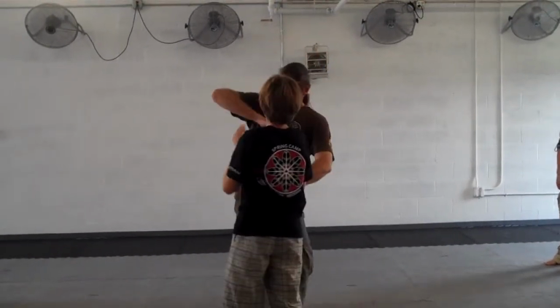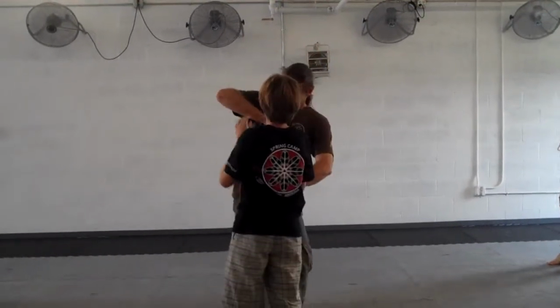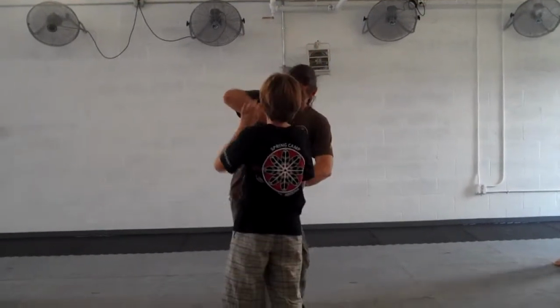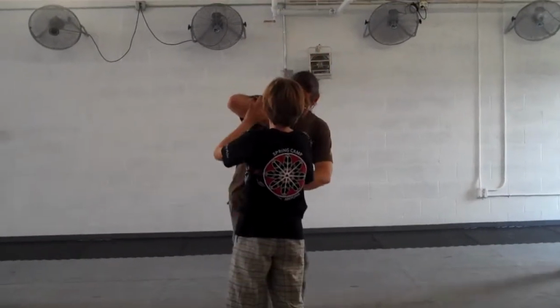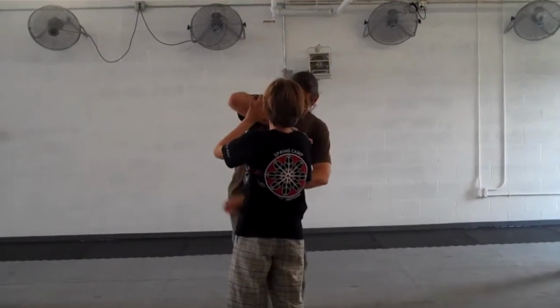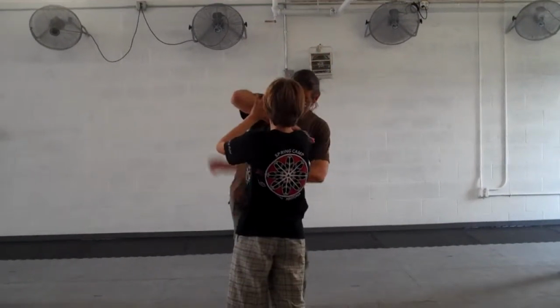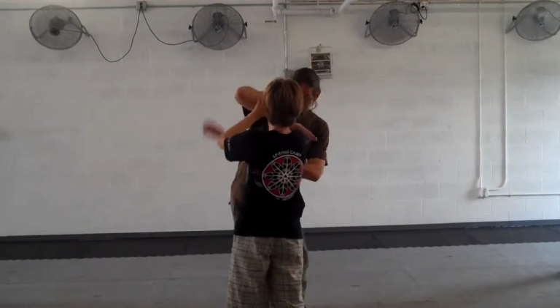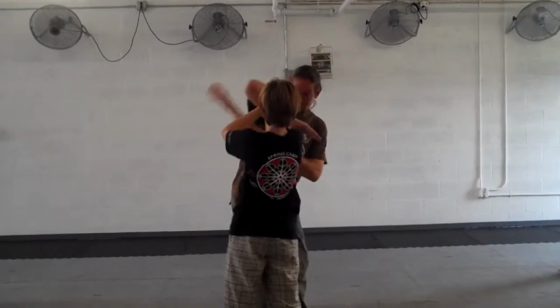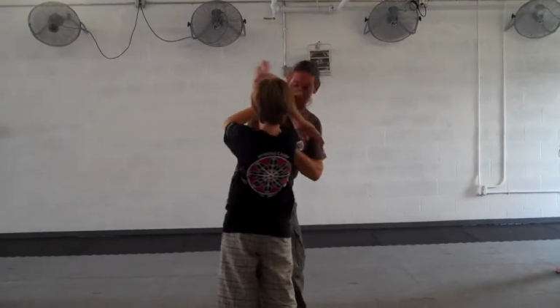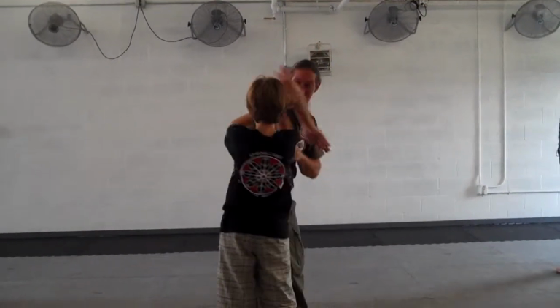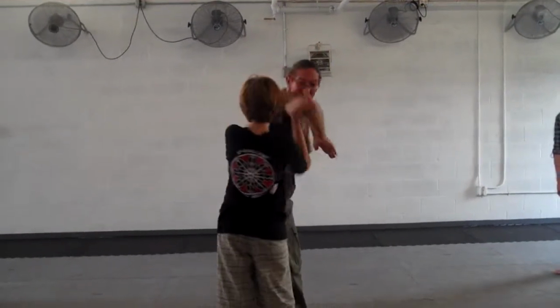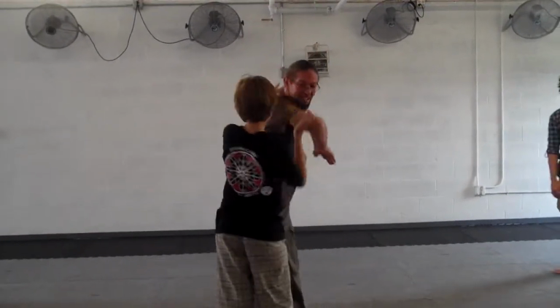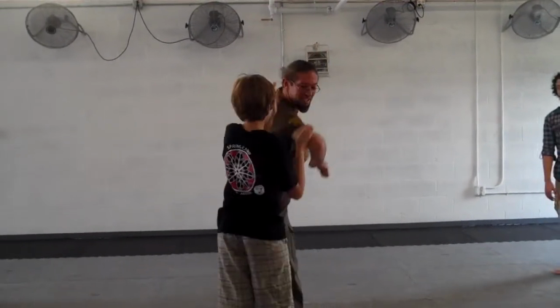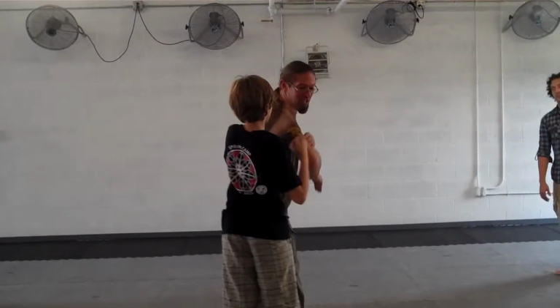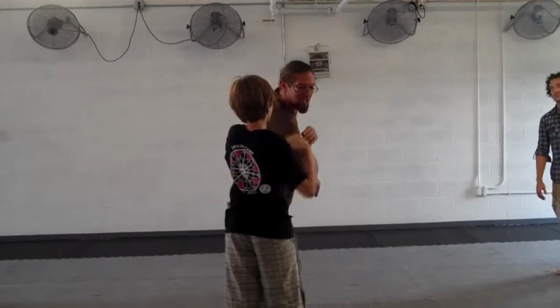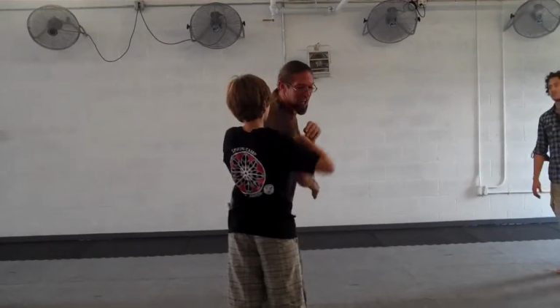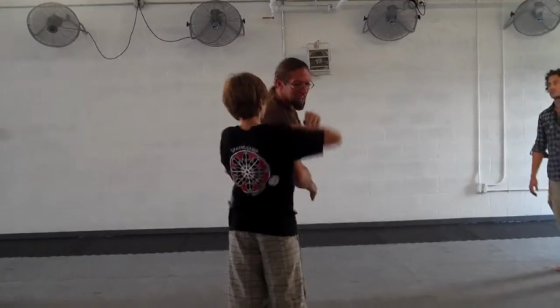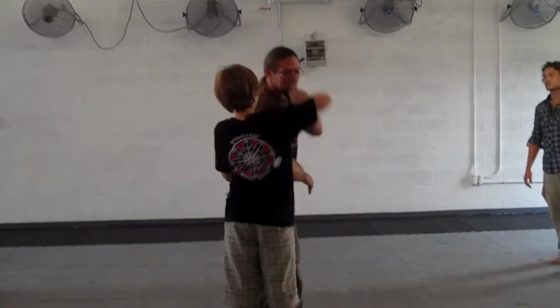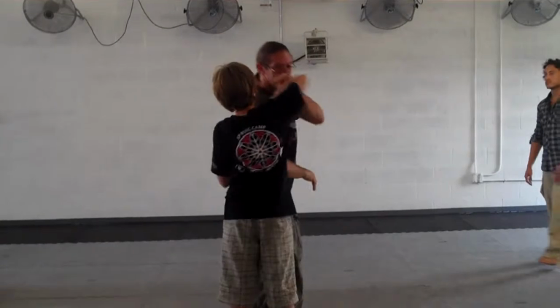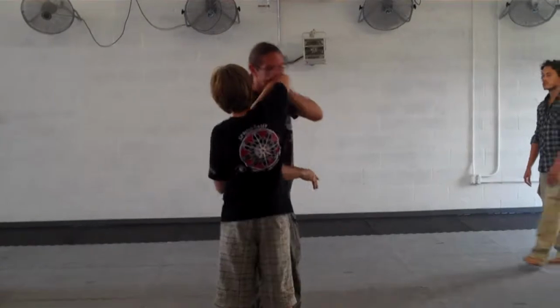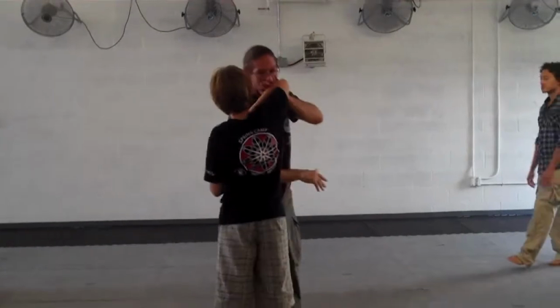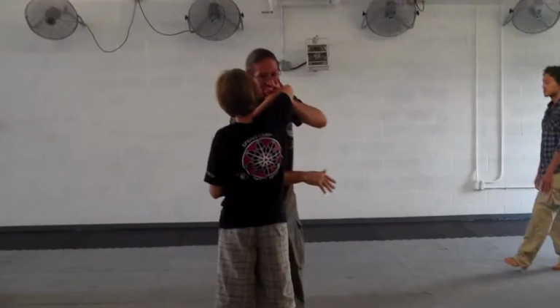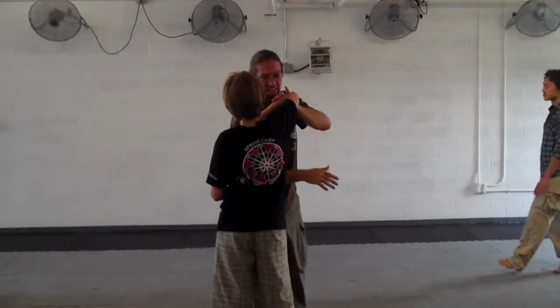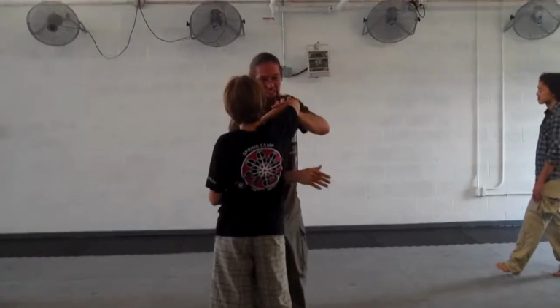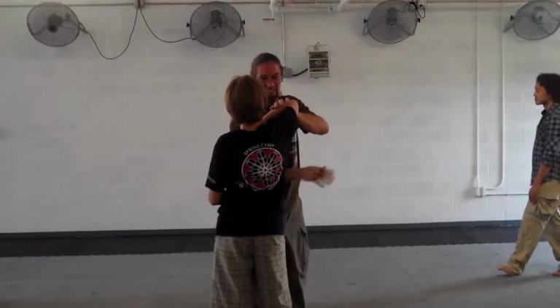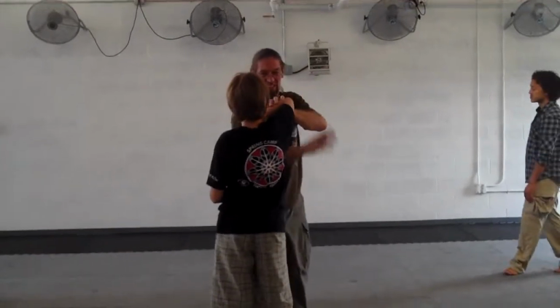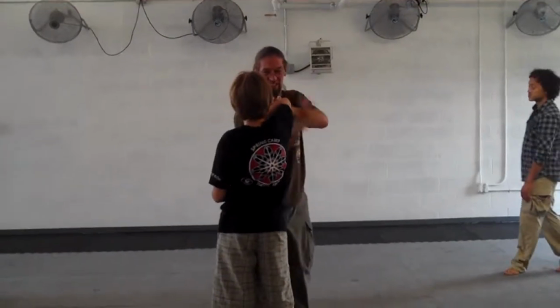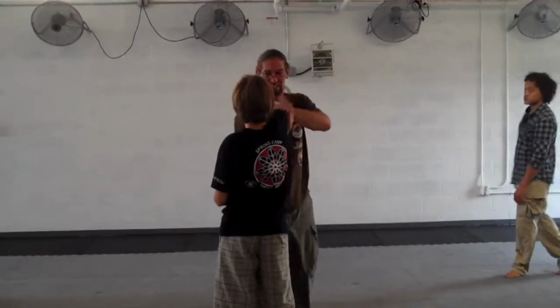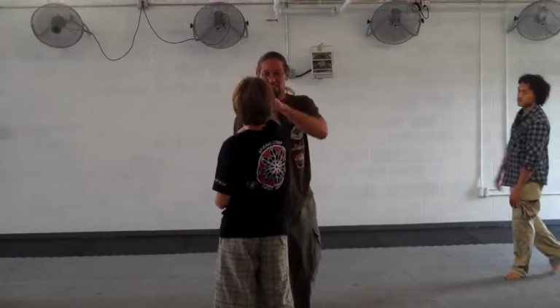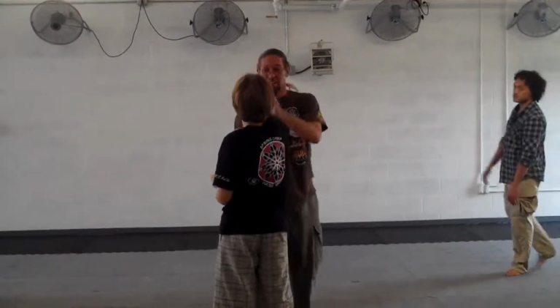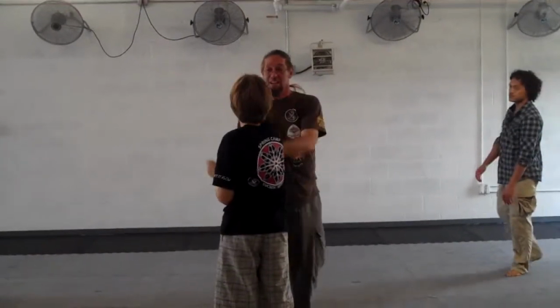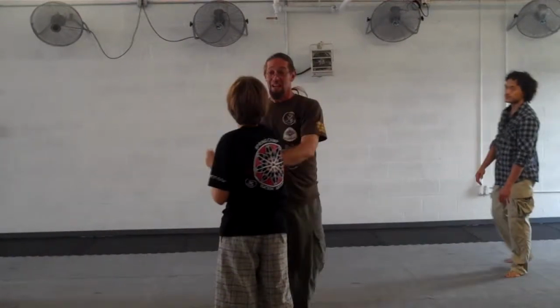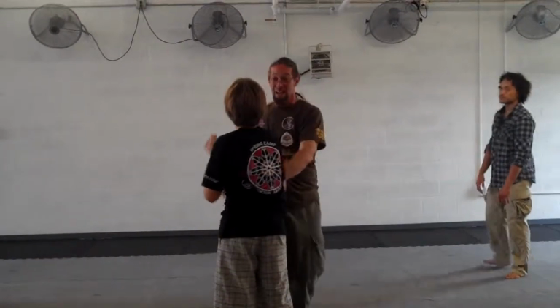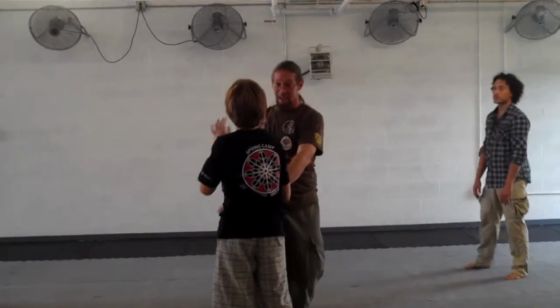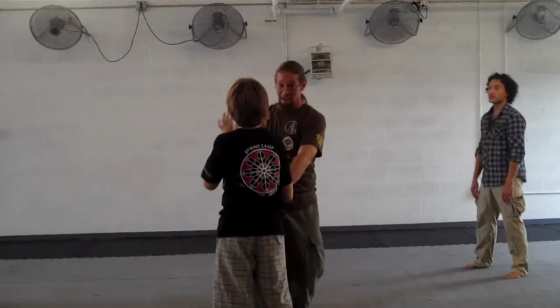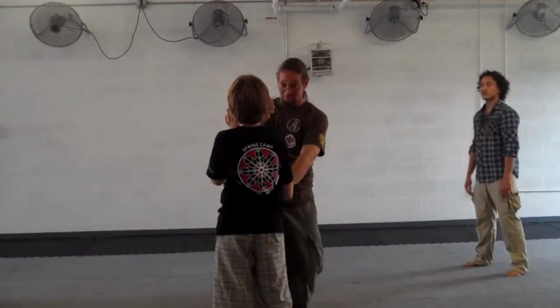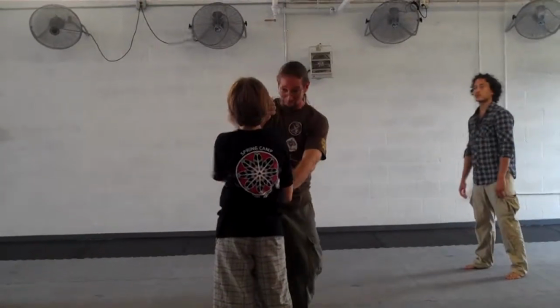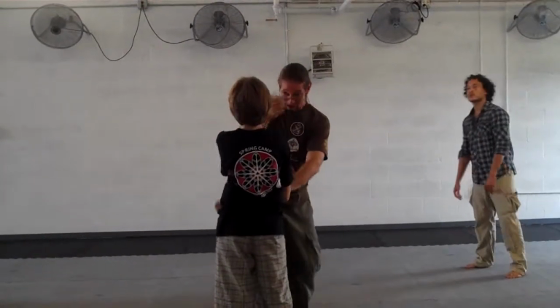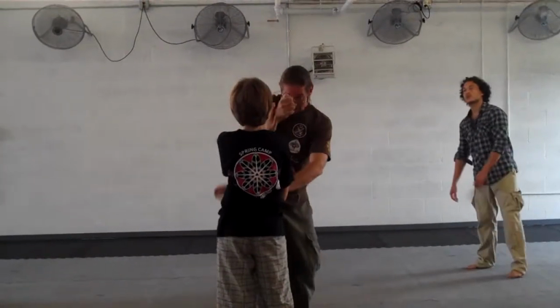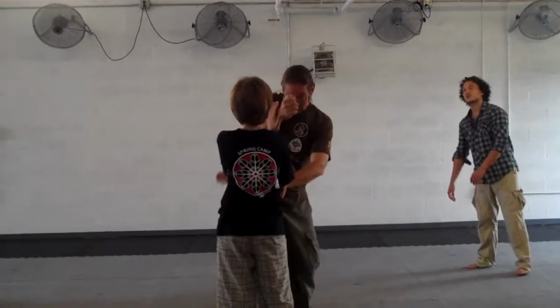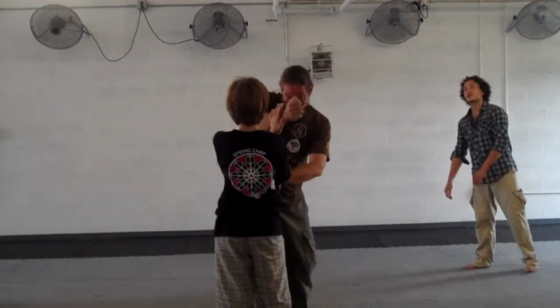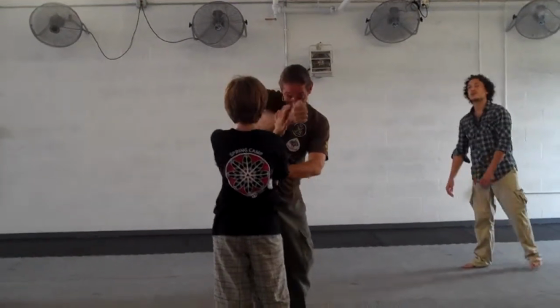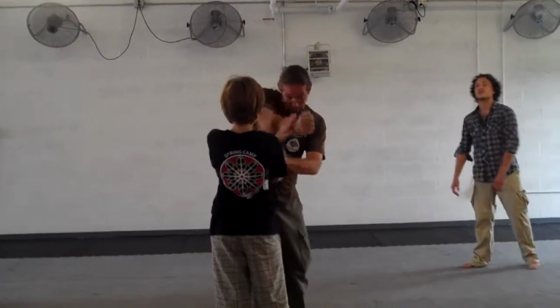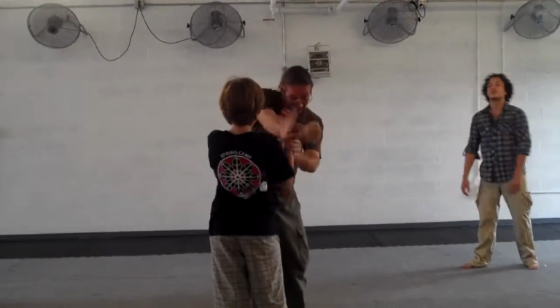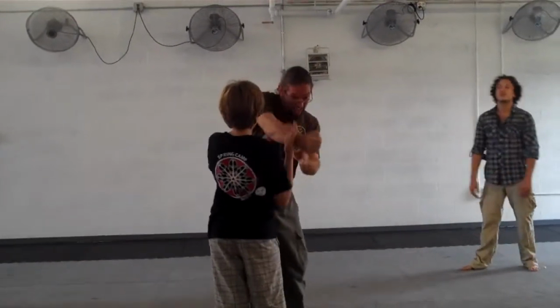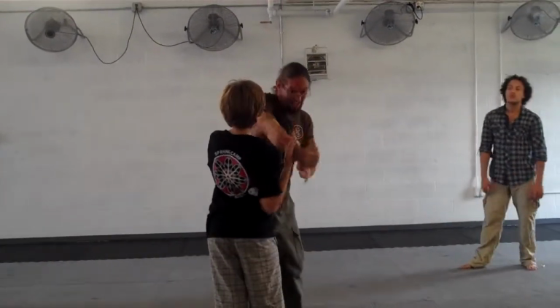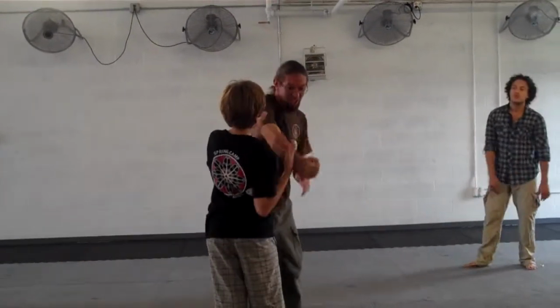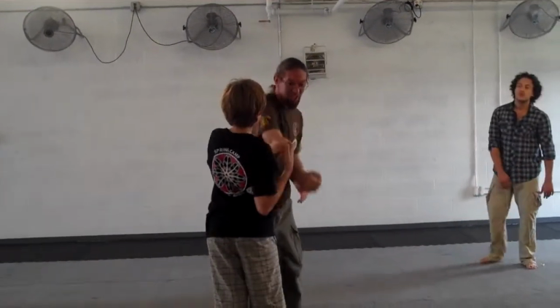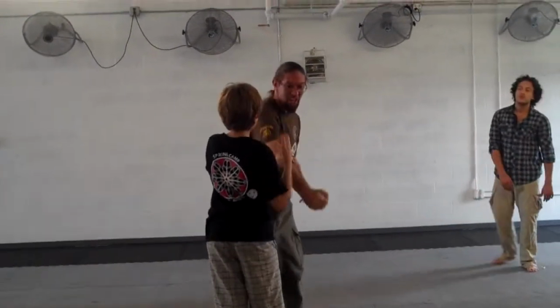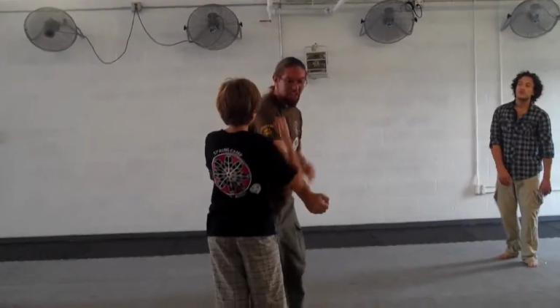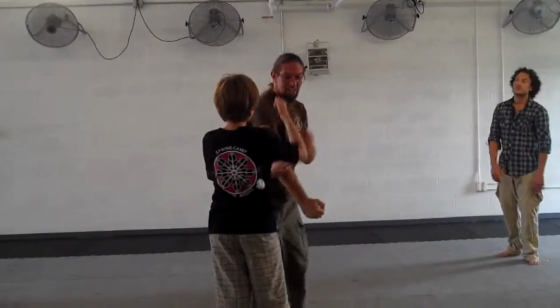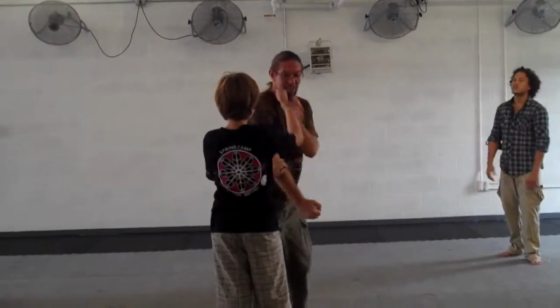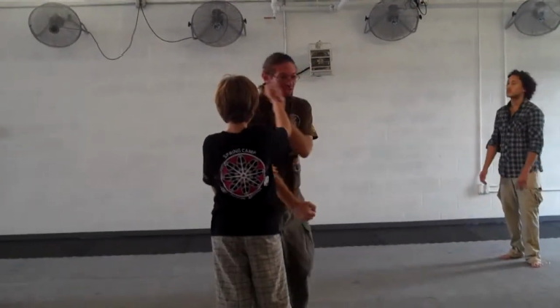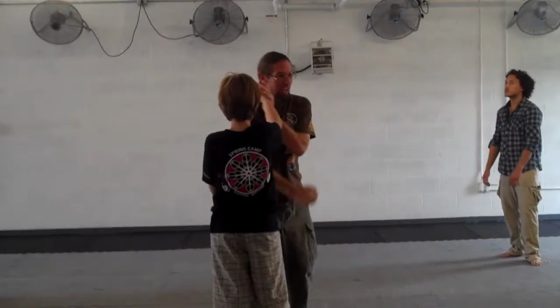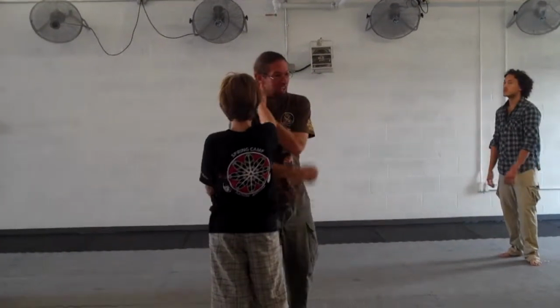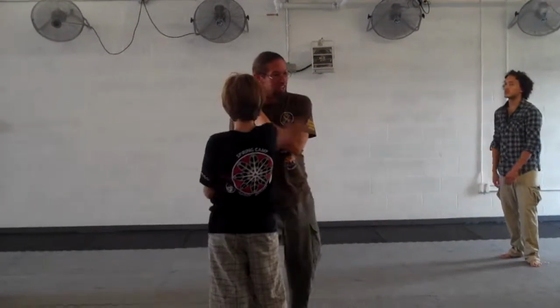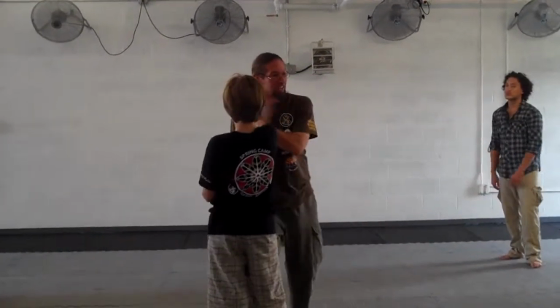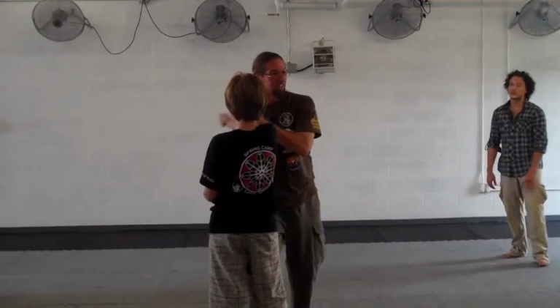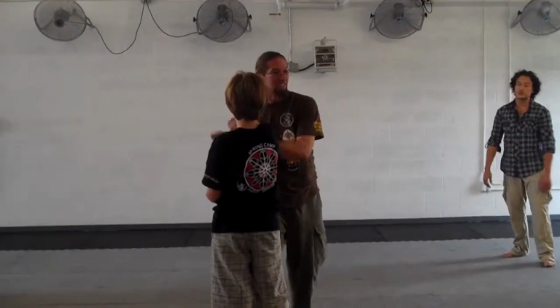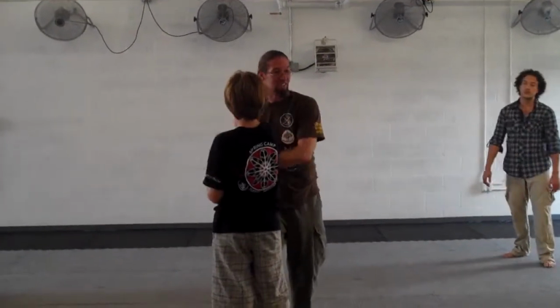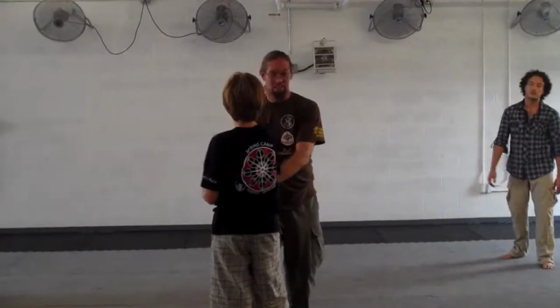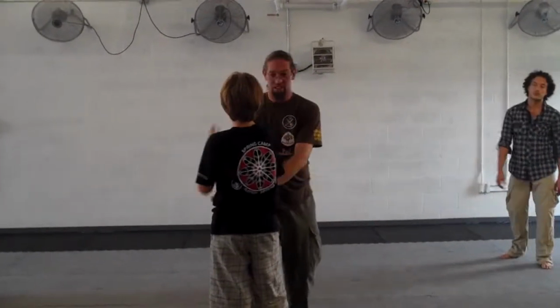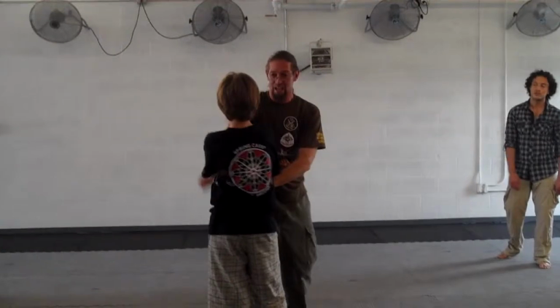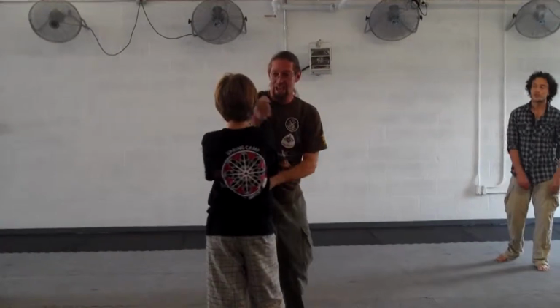Lock, pass, check, strike. Lock, pass, check, strike. And lock, pass, check, strike. Okay?